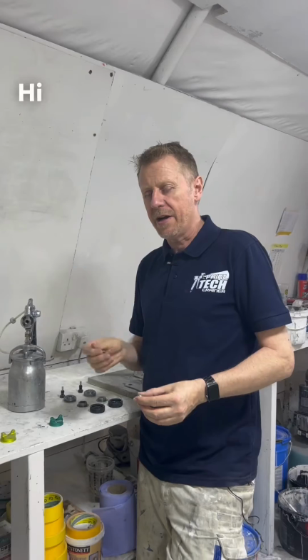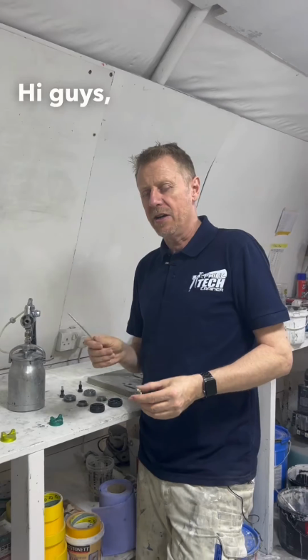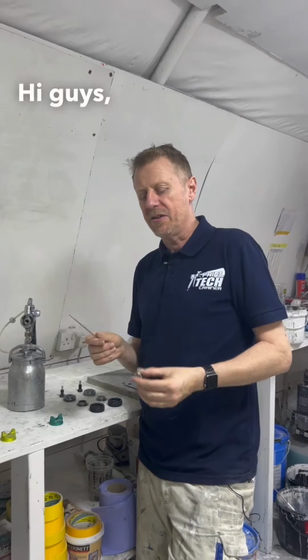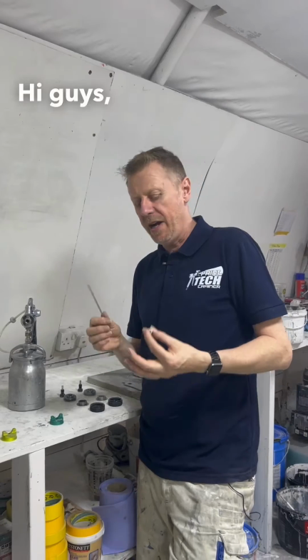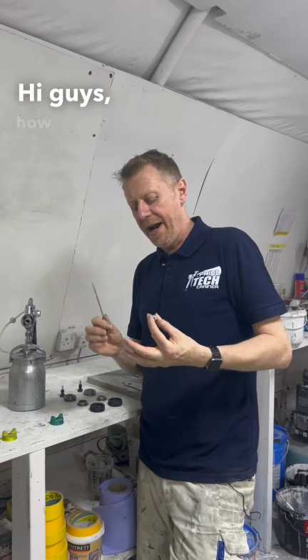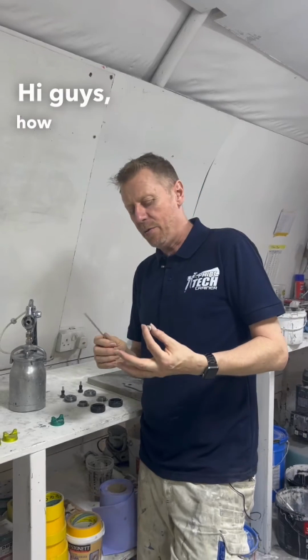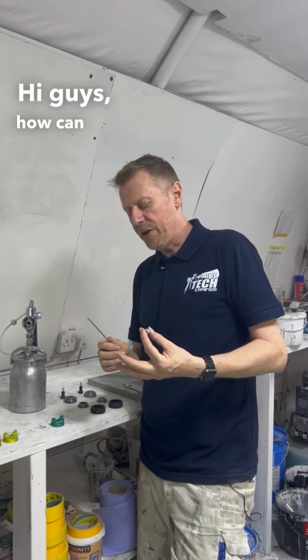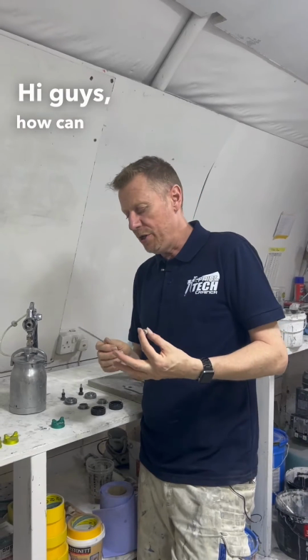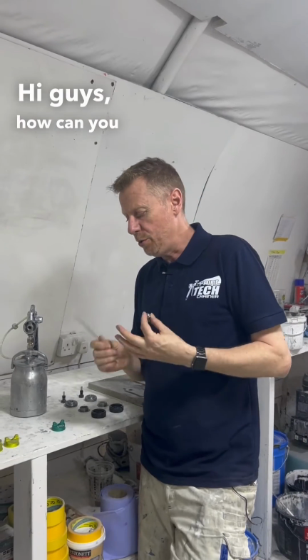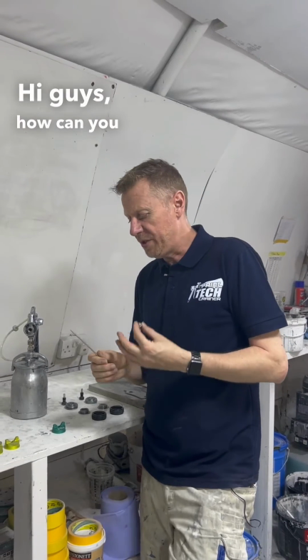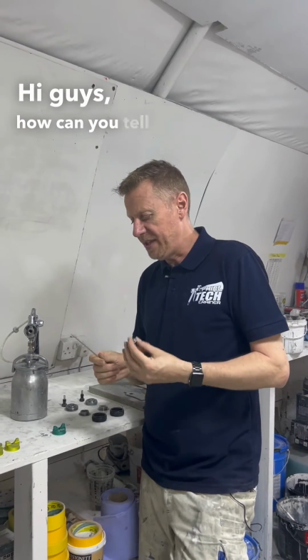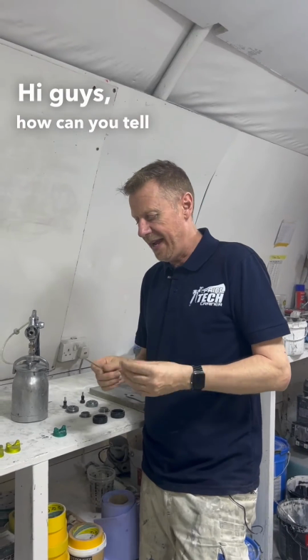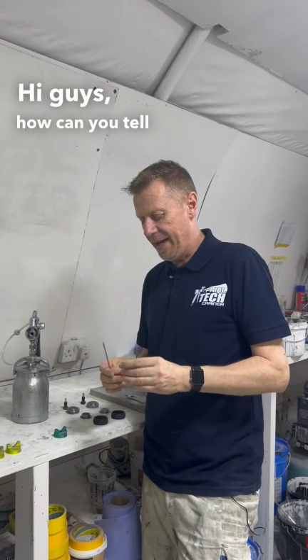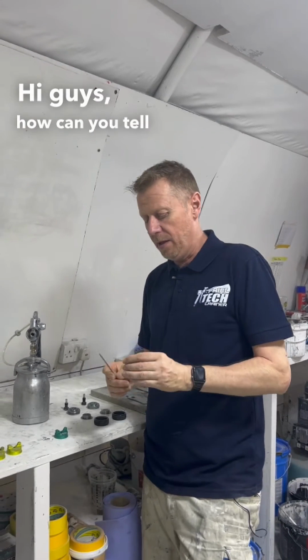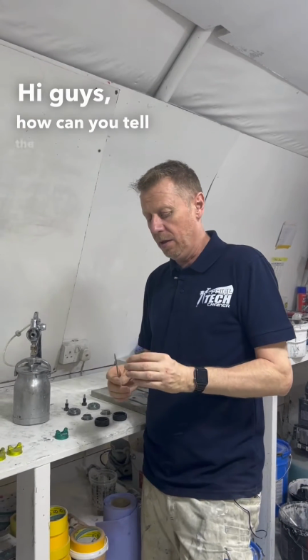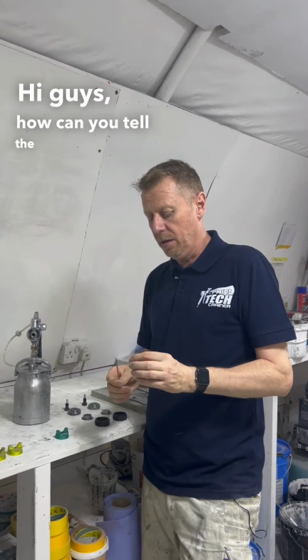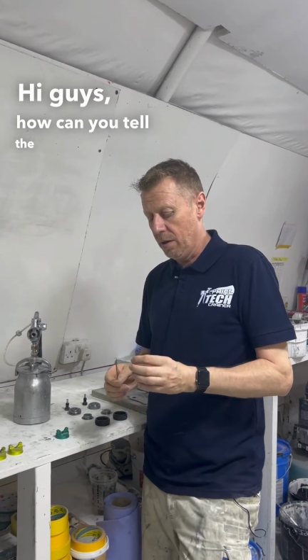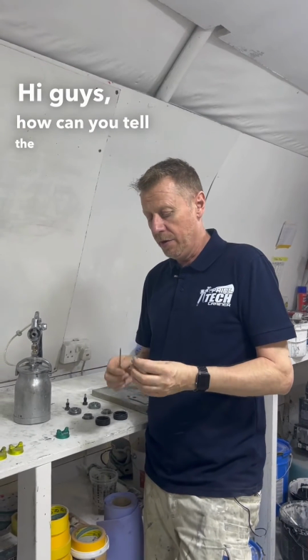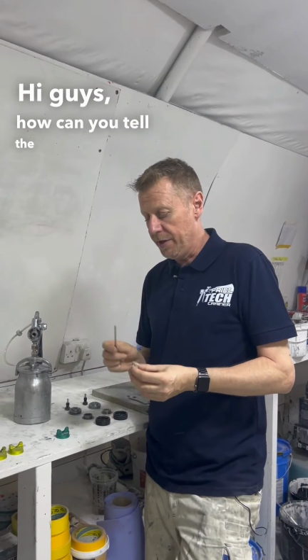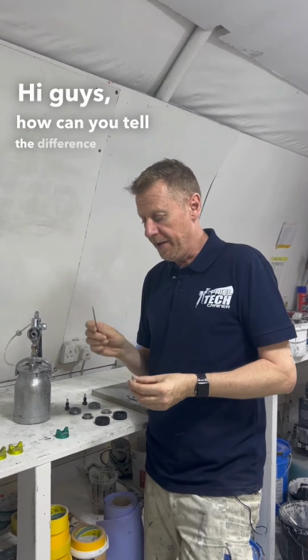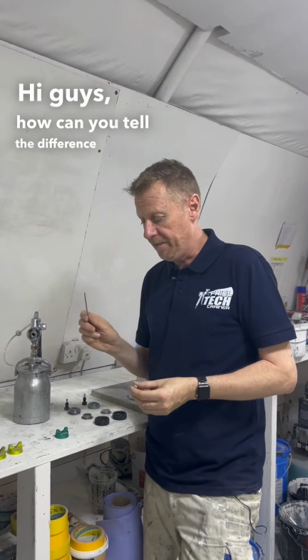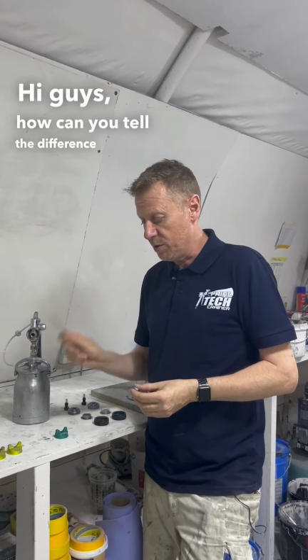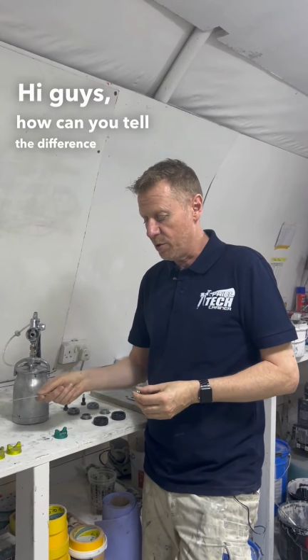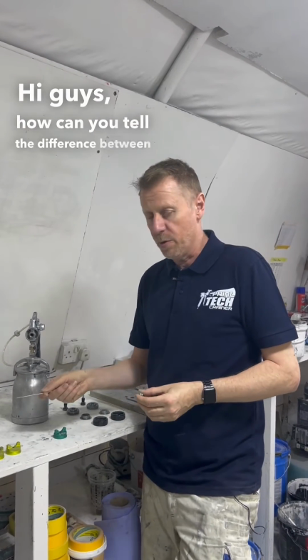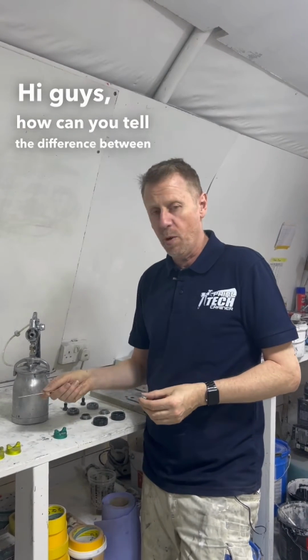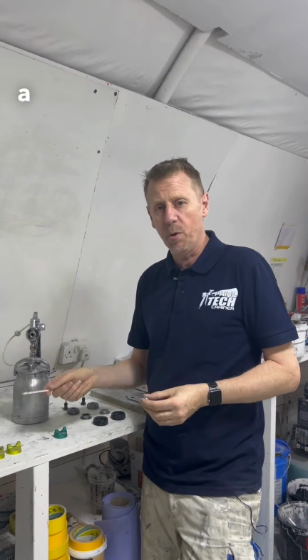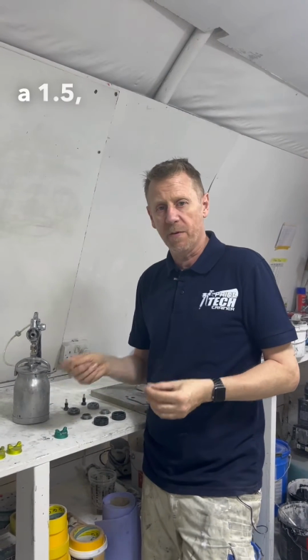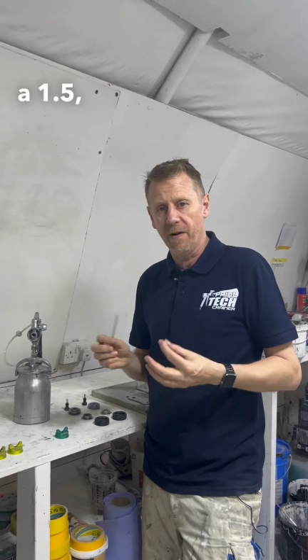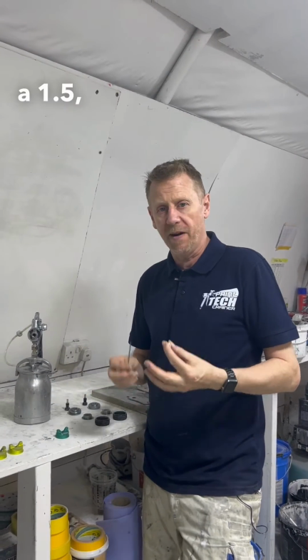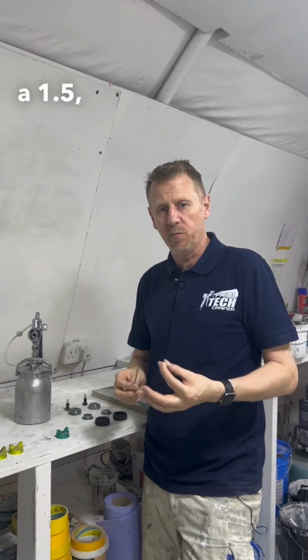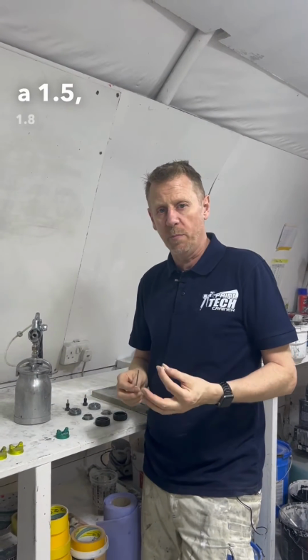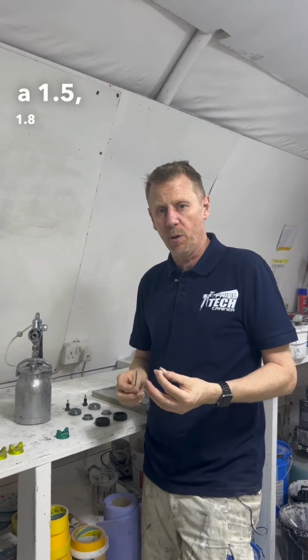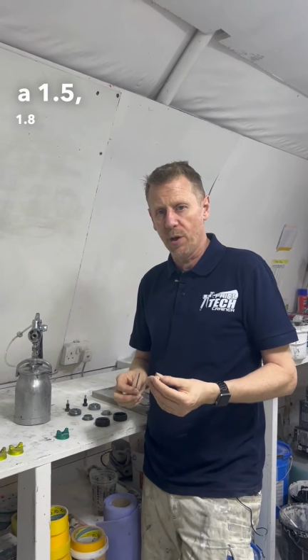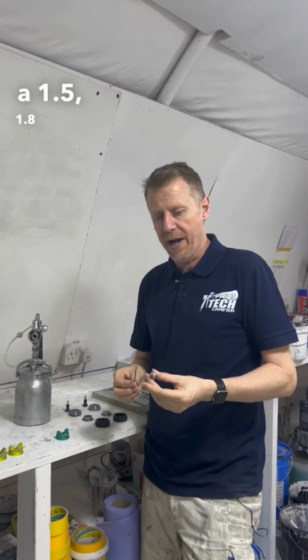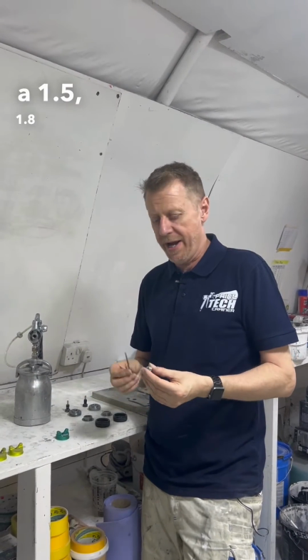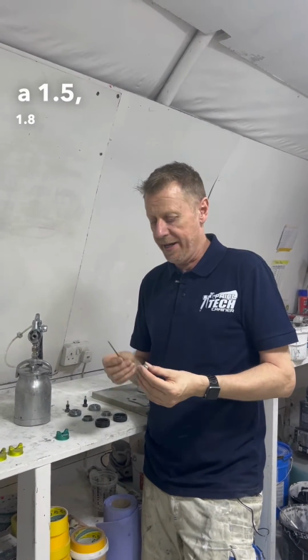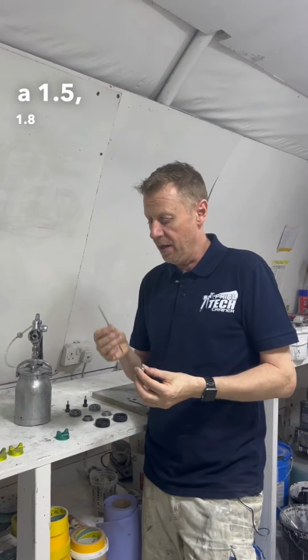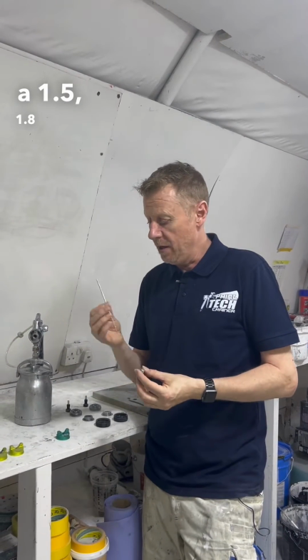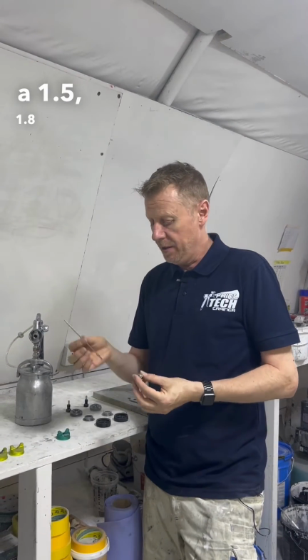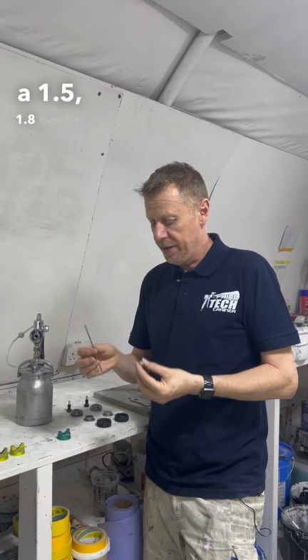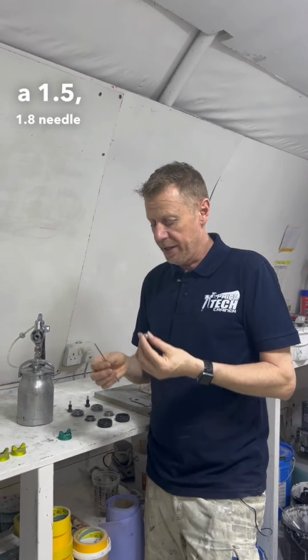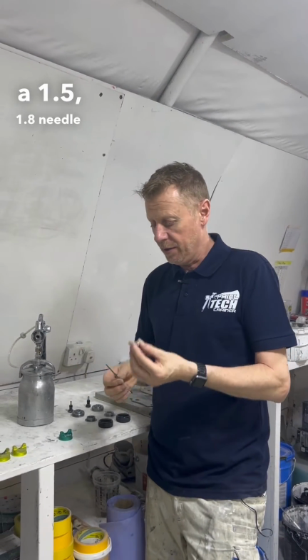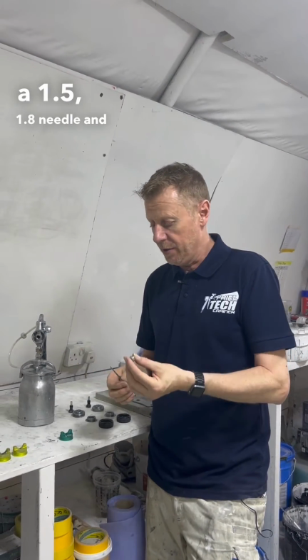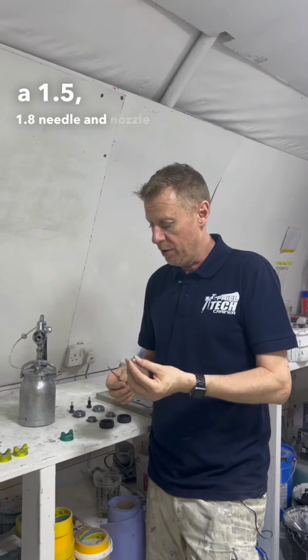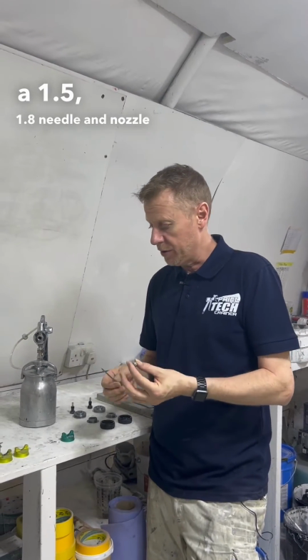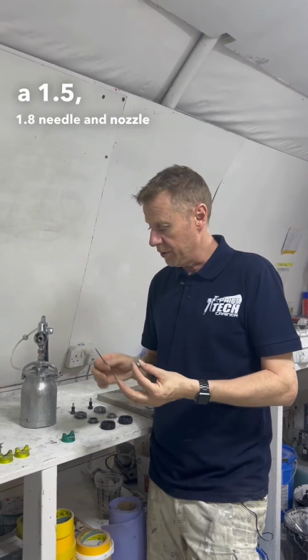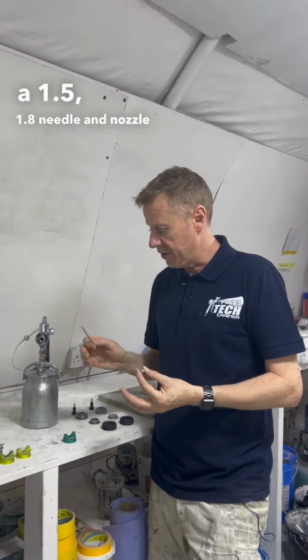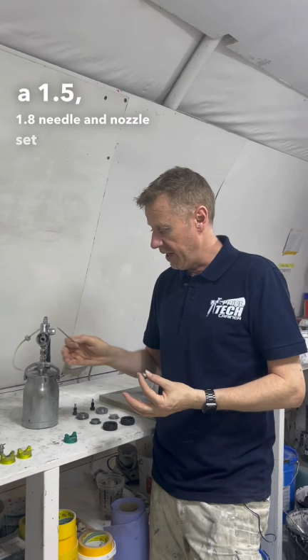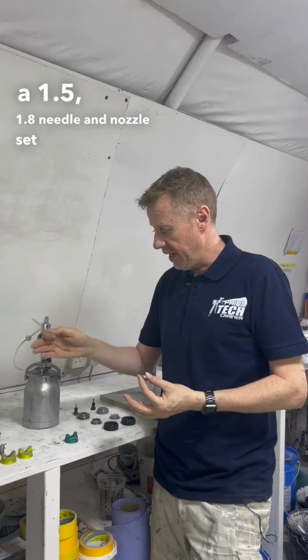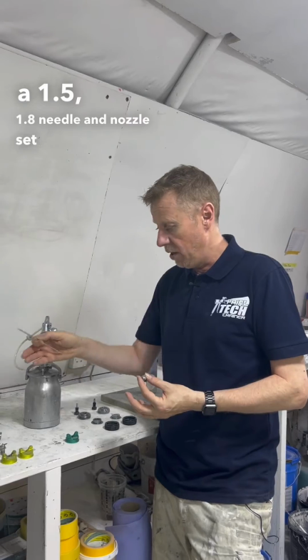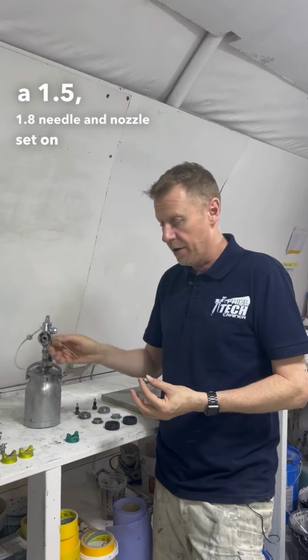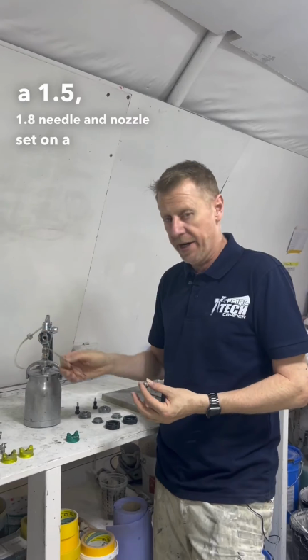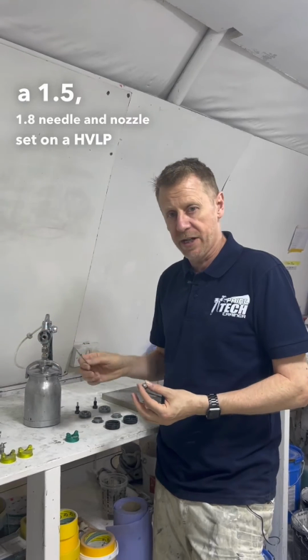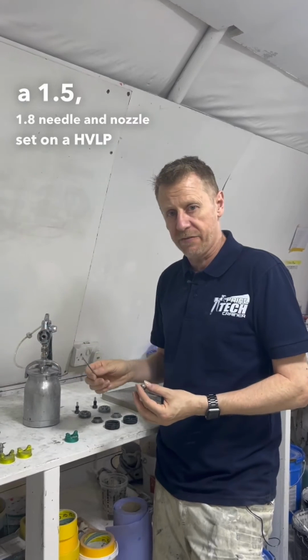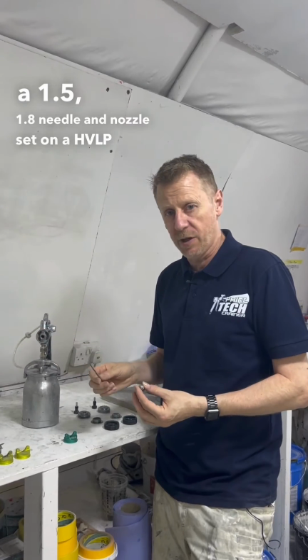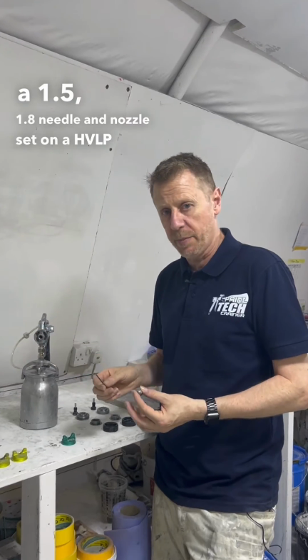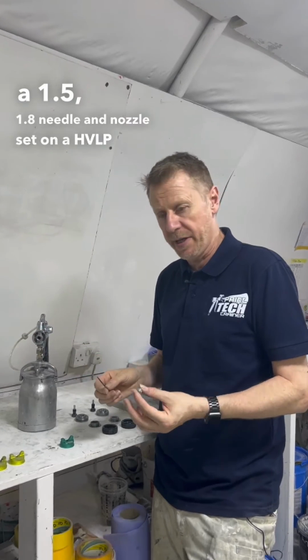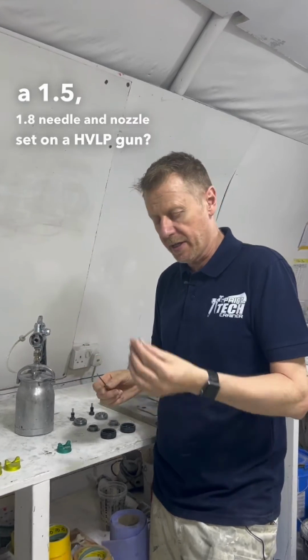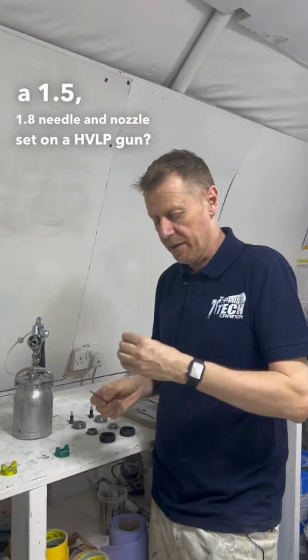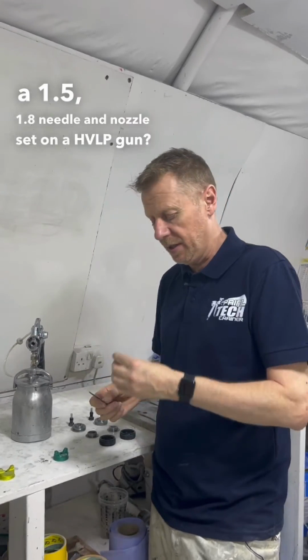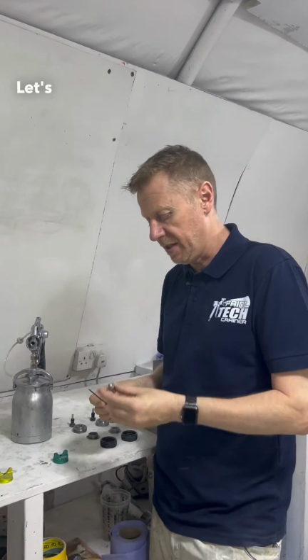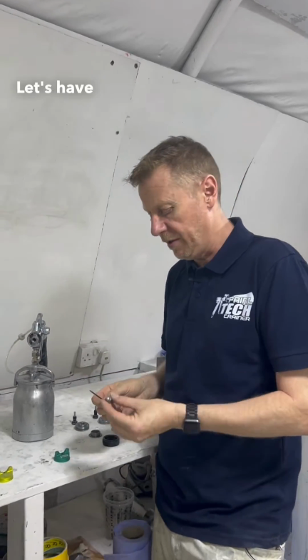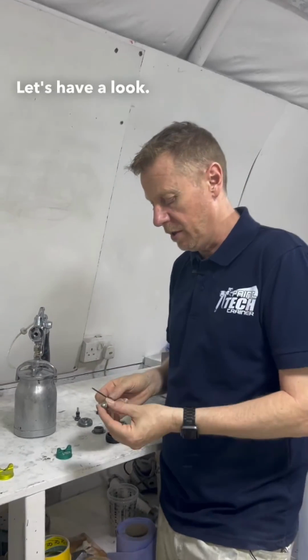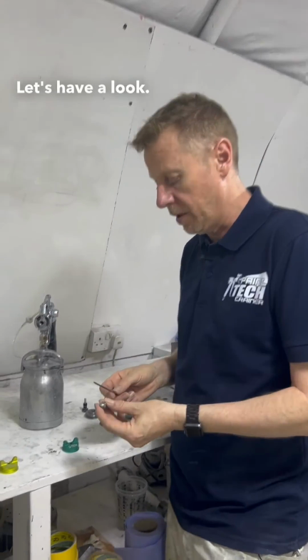Hey guys, how can you tell the difference between a 1.5 and 1.8 needle and nozzle set on a HVLP gun? Let's have a look.